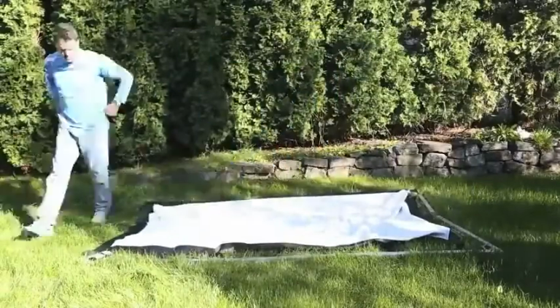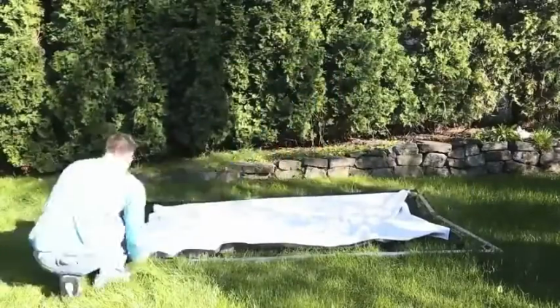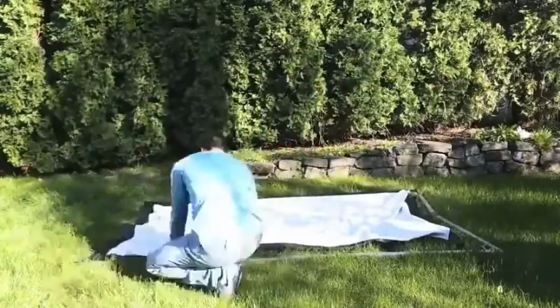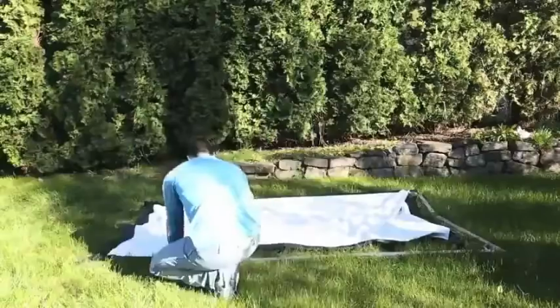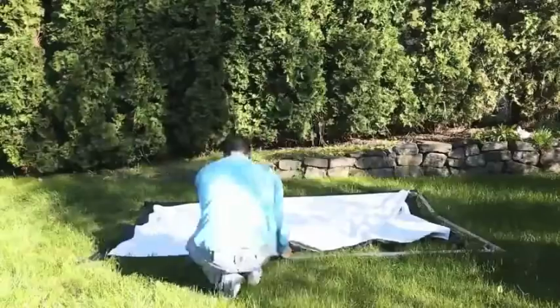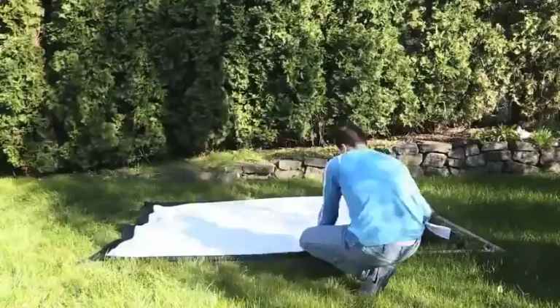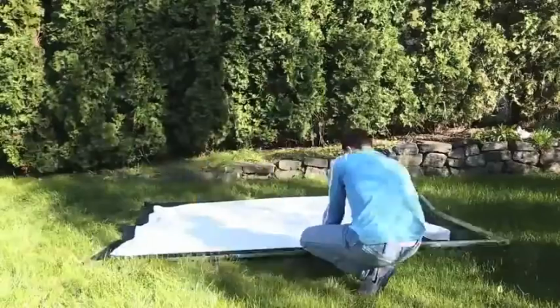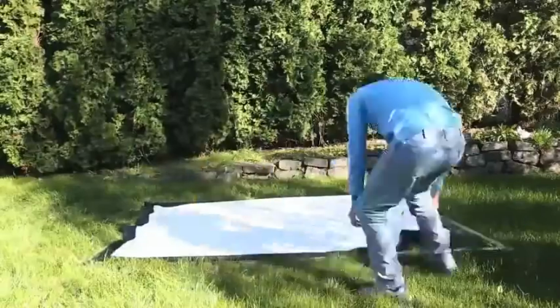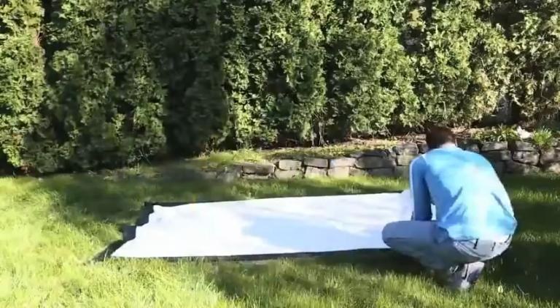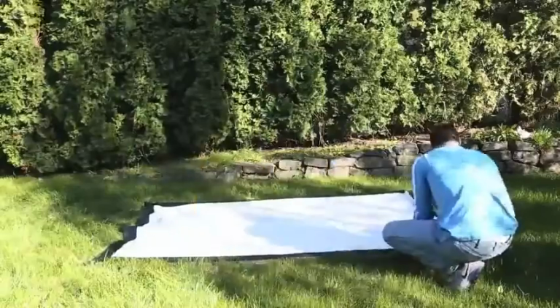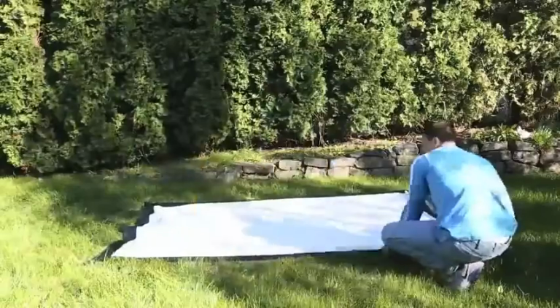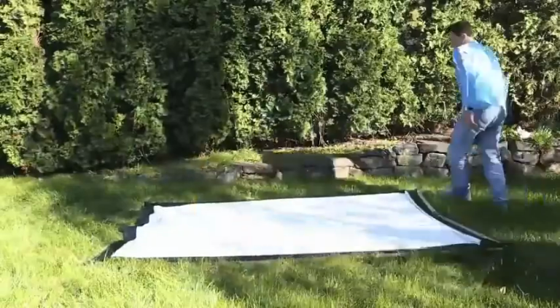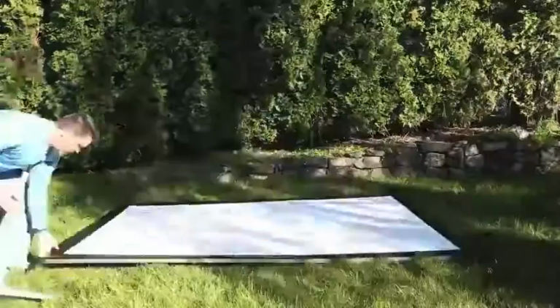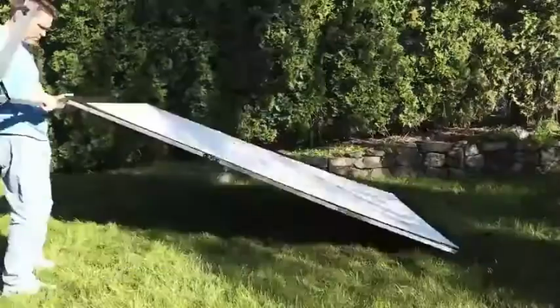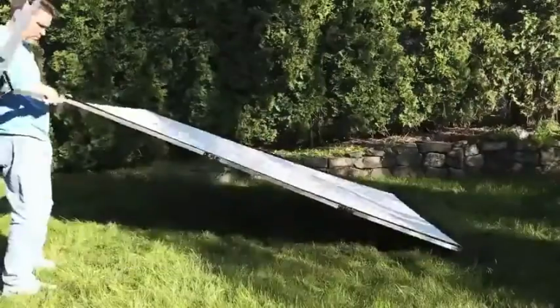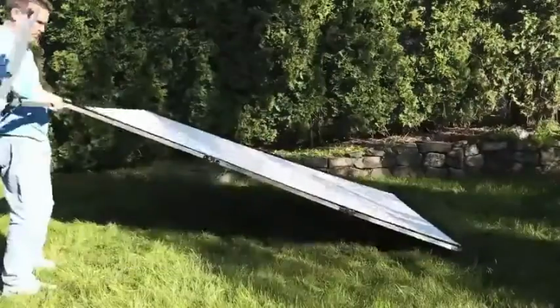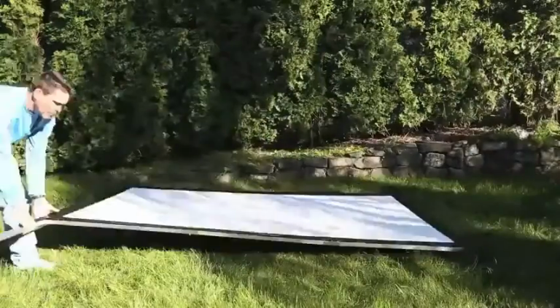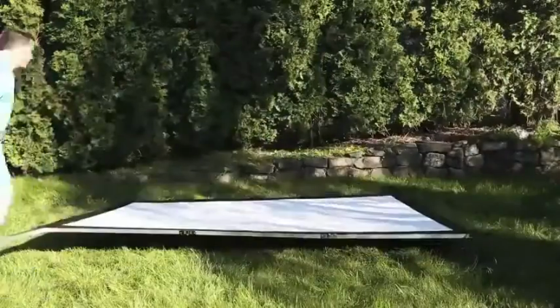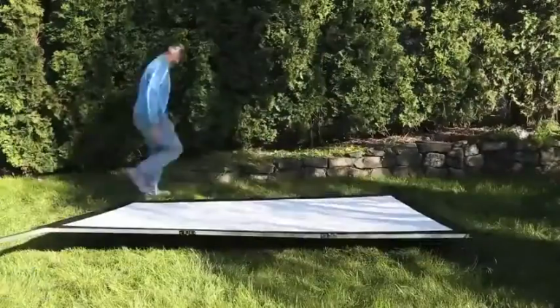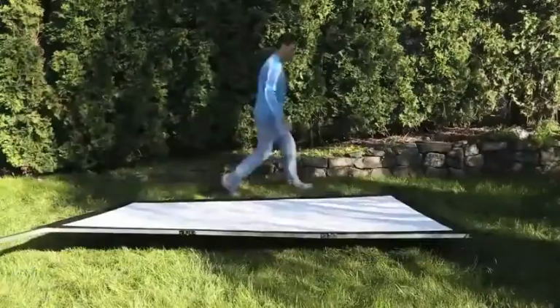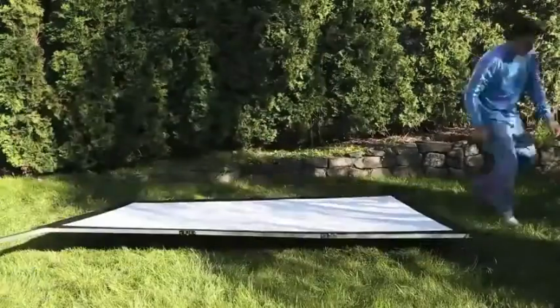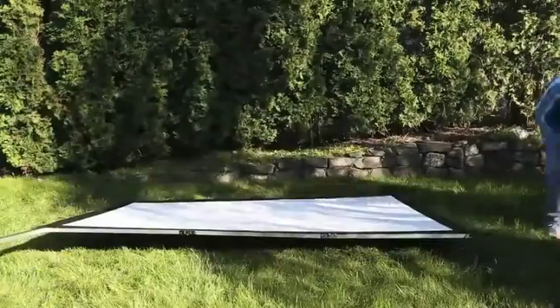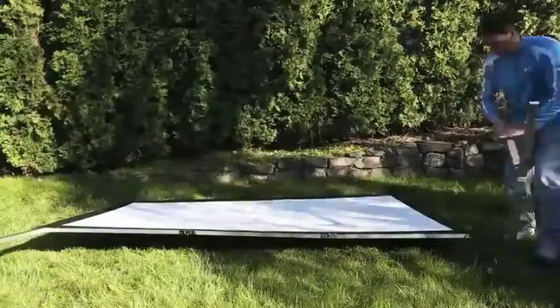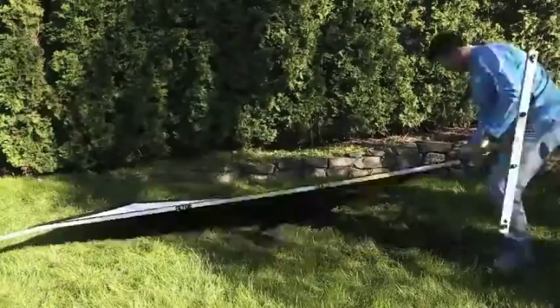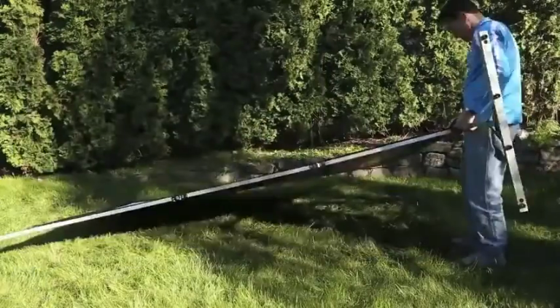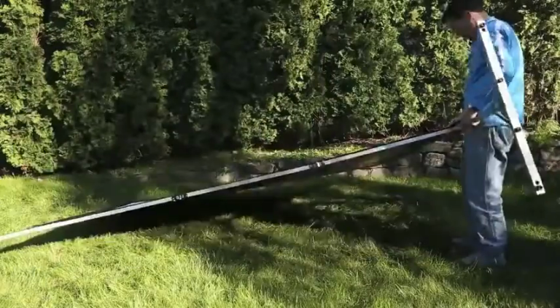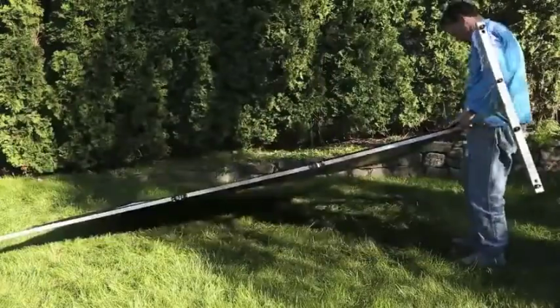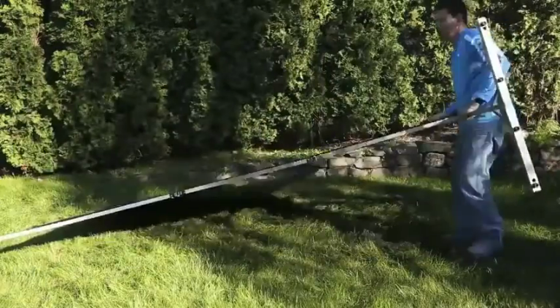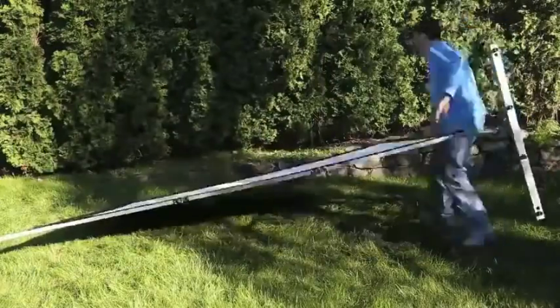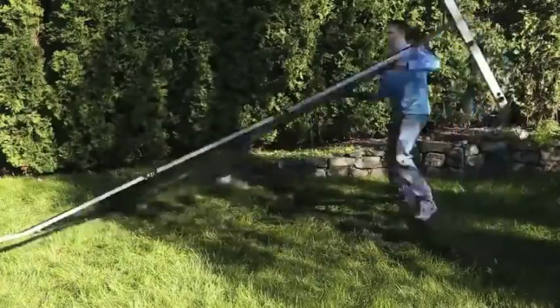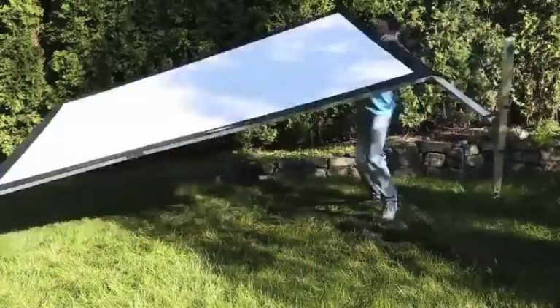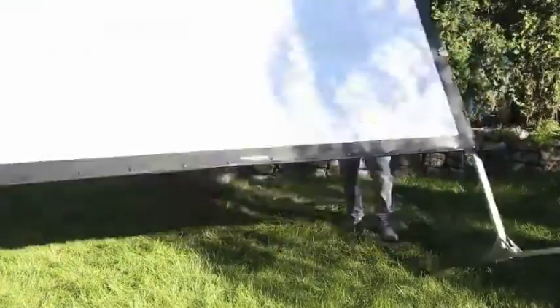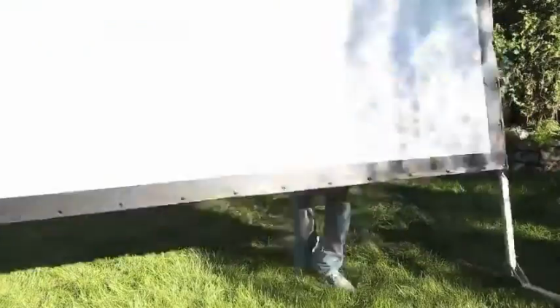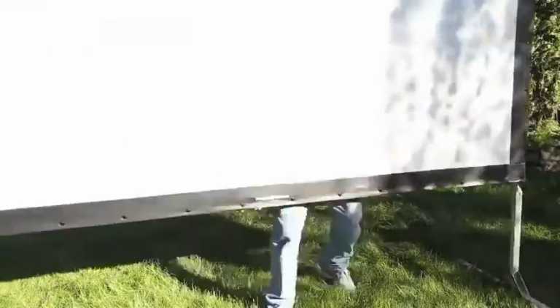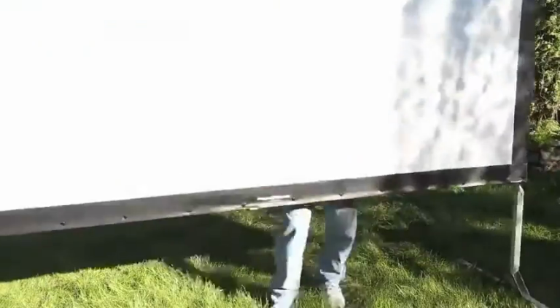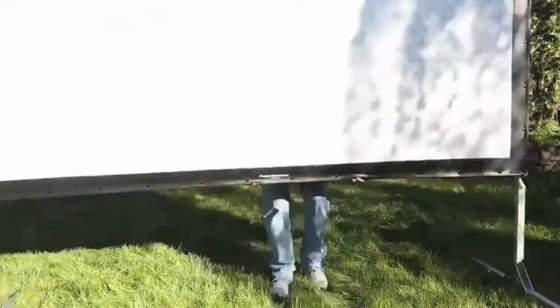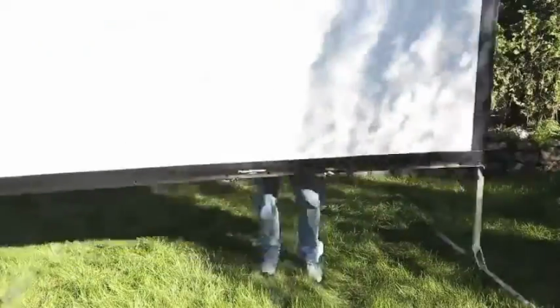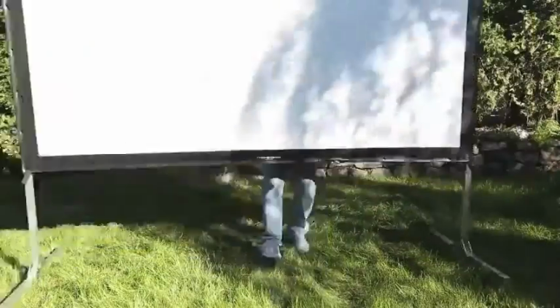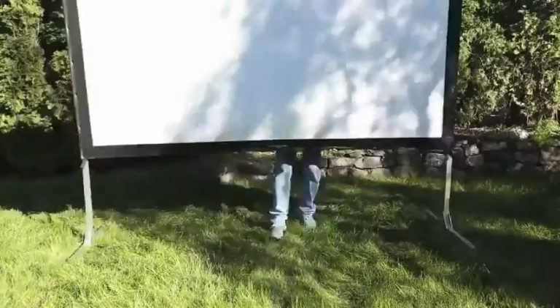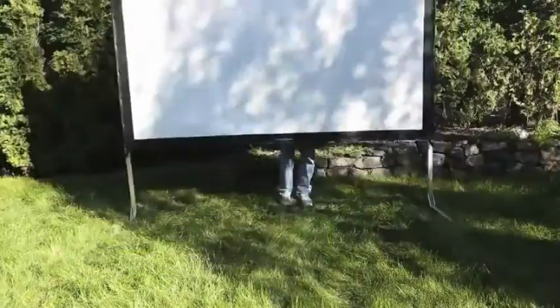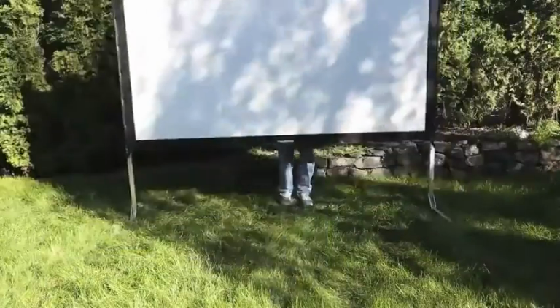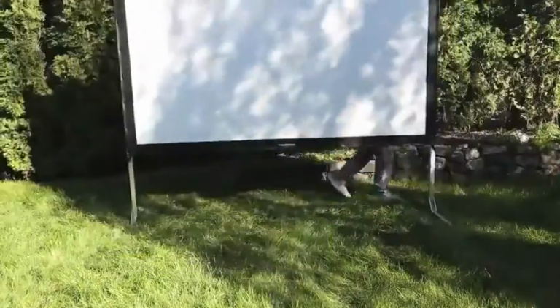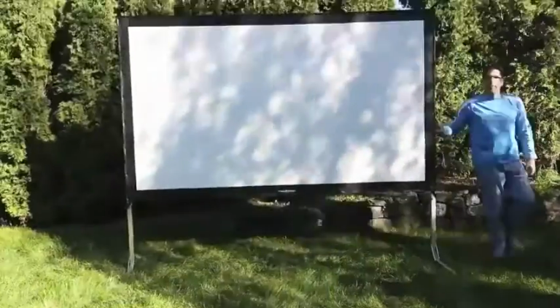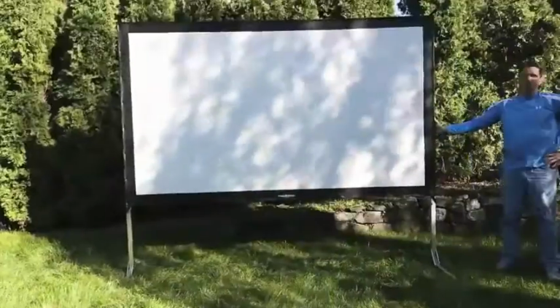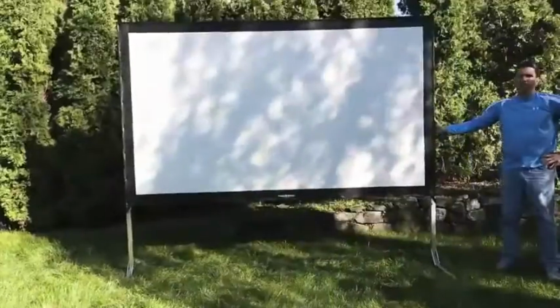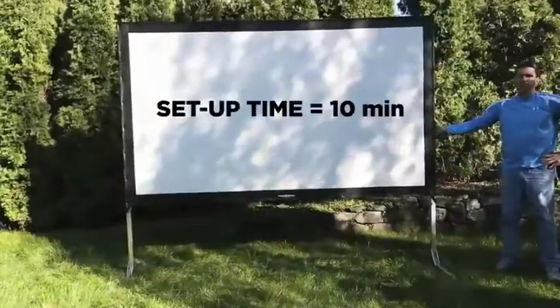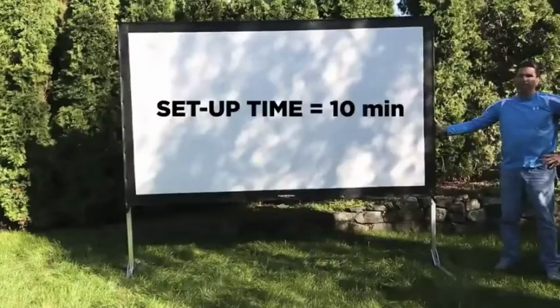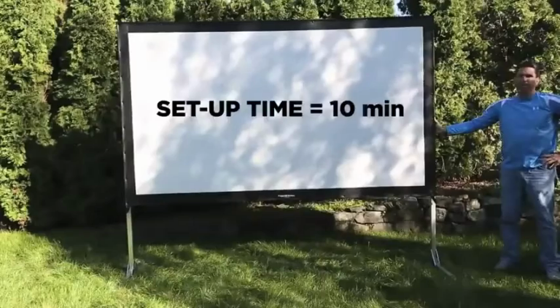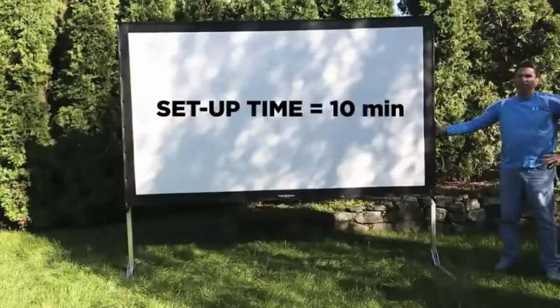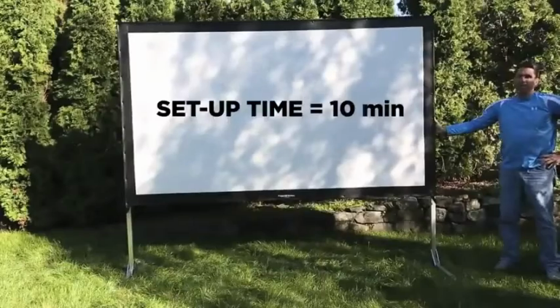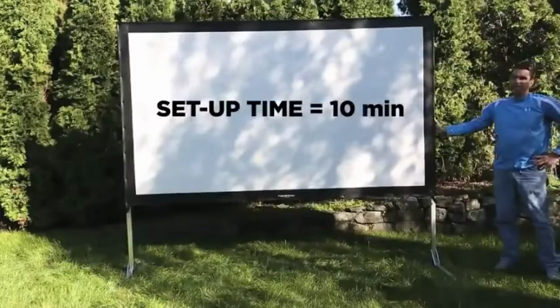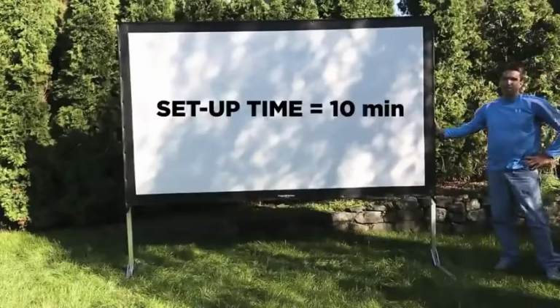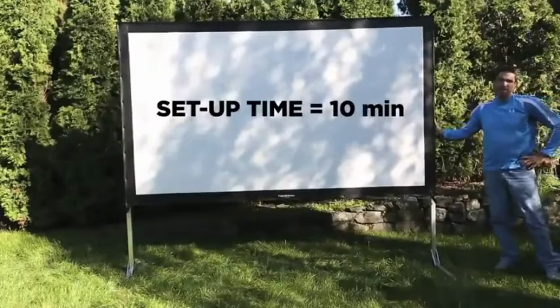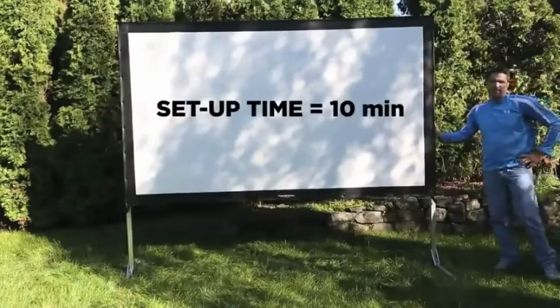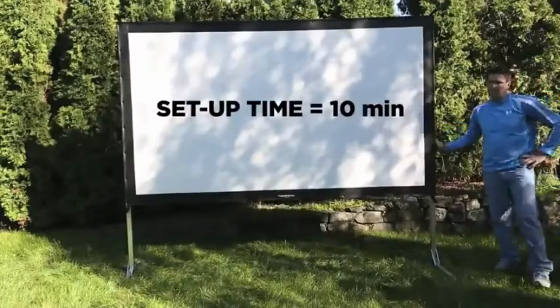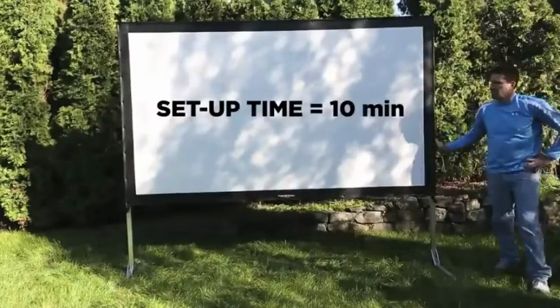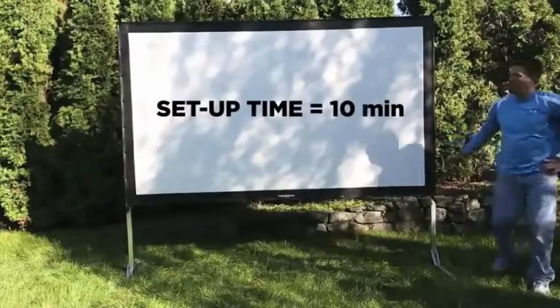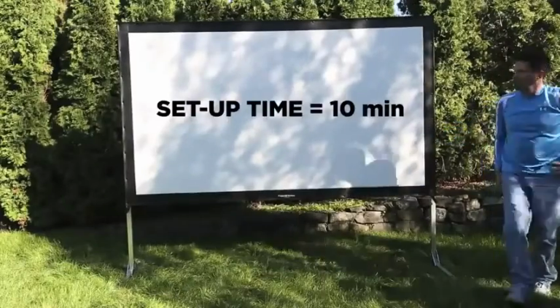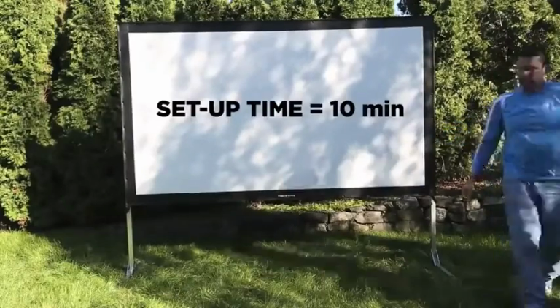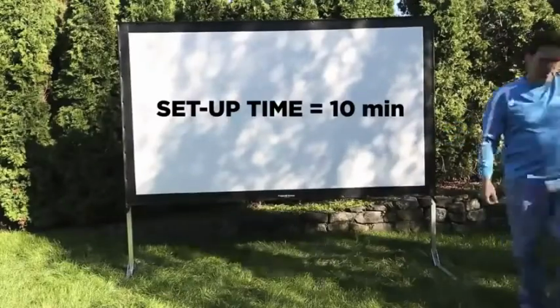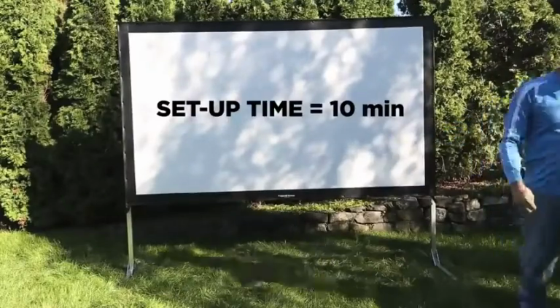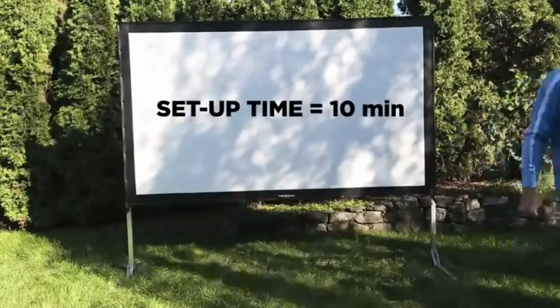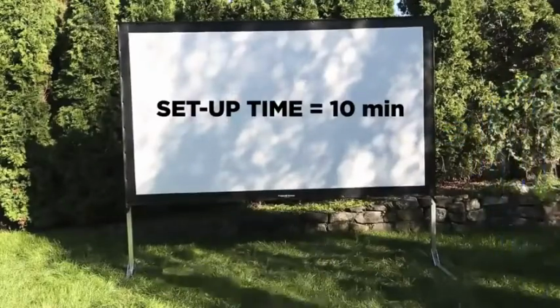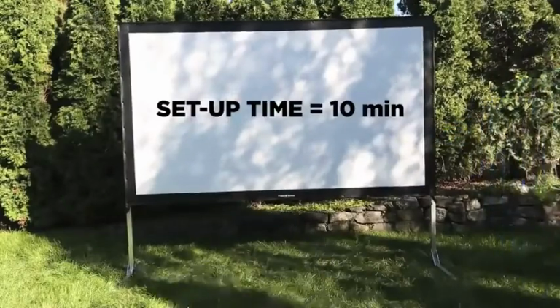Others say their portable screens are easy to assemble. I'm going to show you just how easy the fast-fold Projecto Screen is to set up.